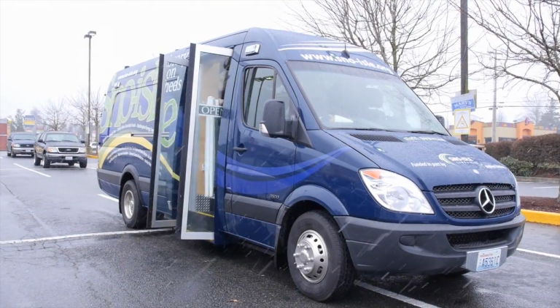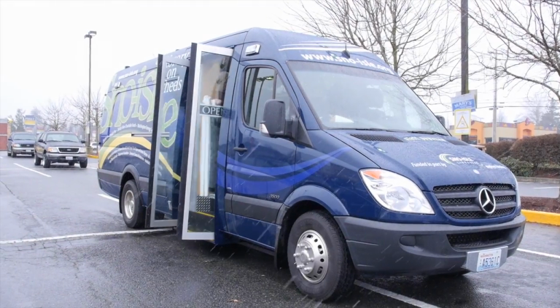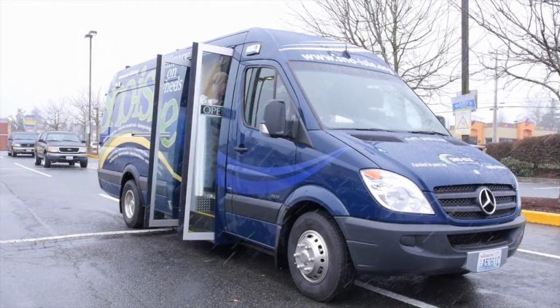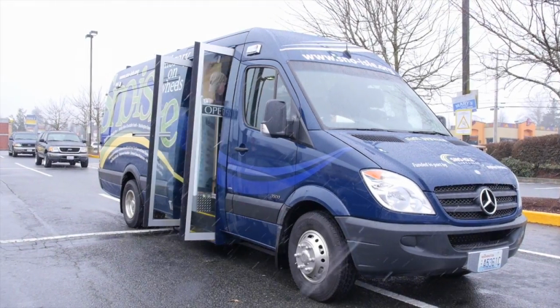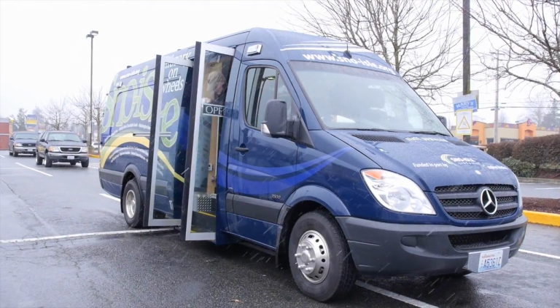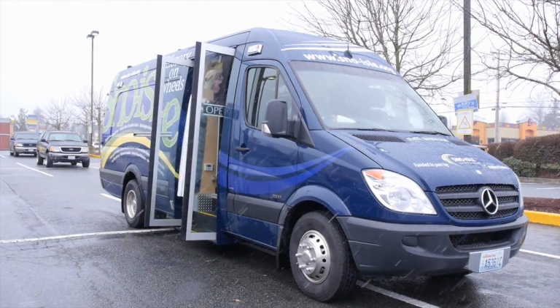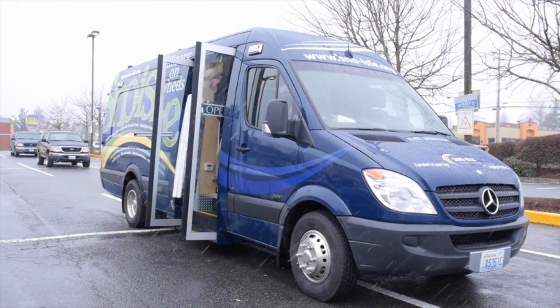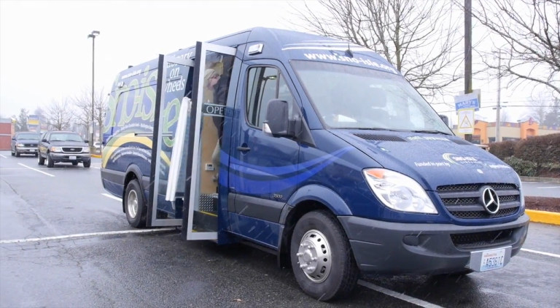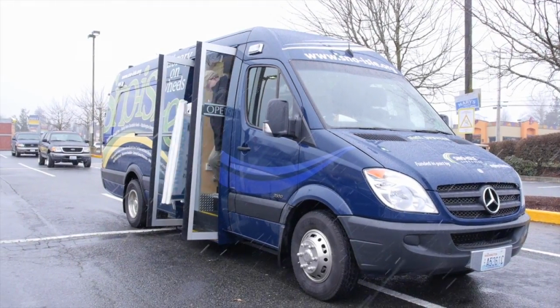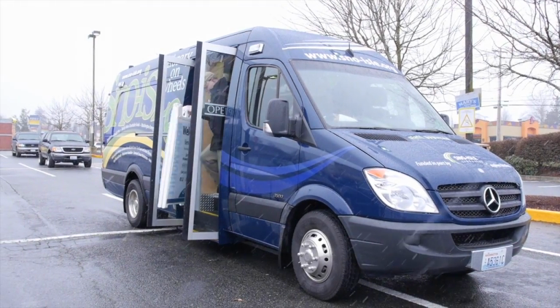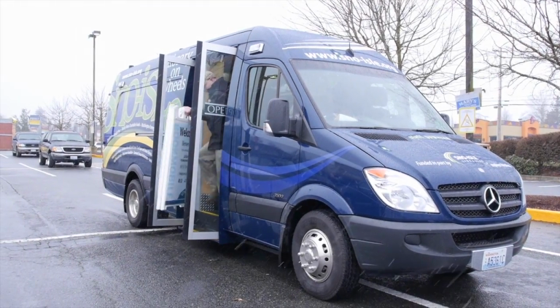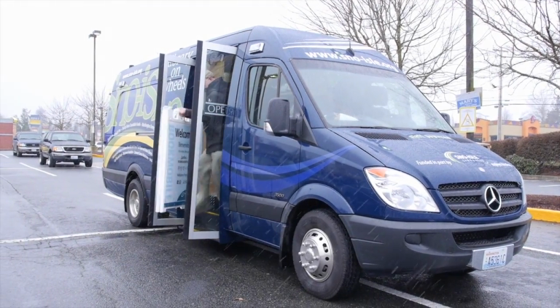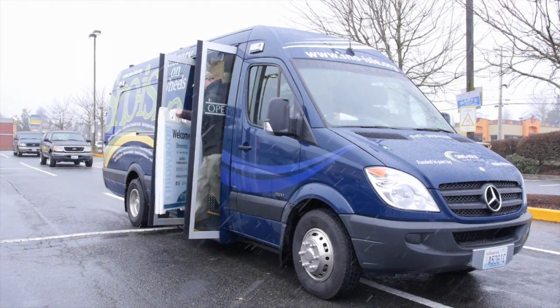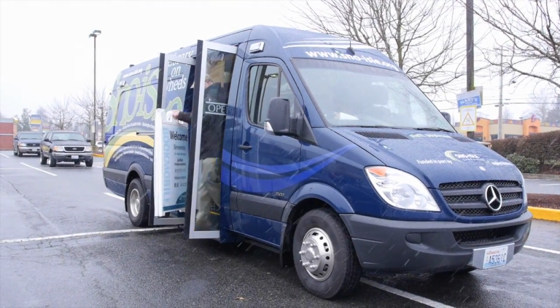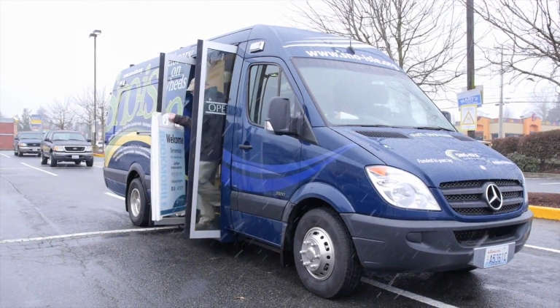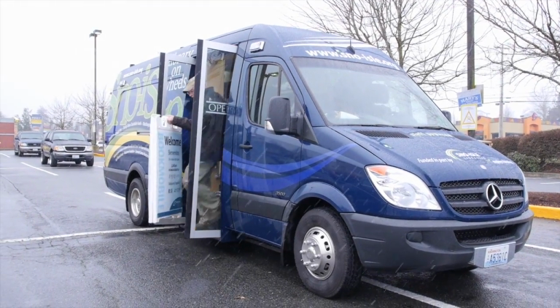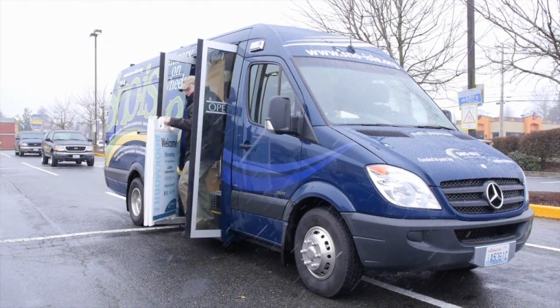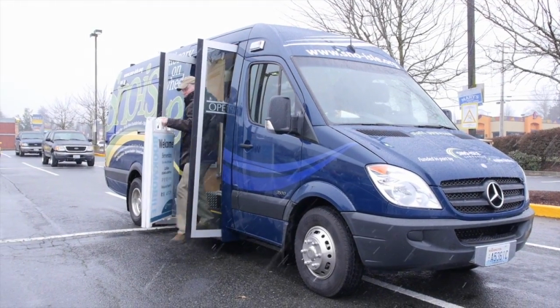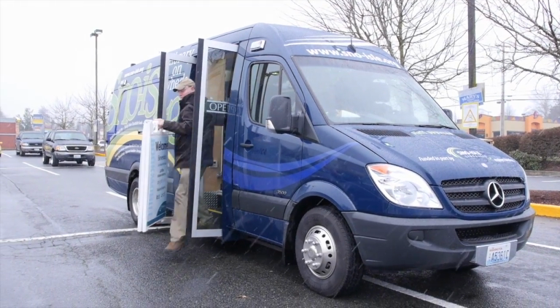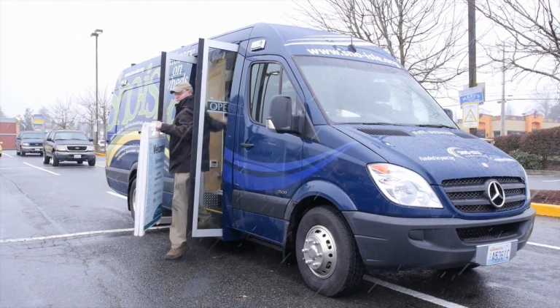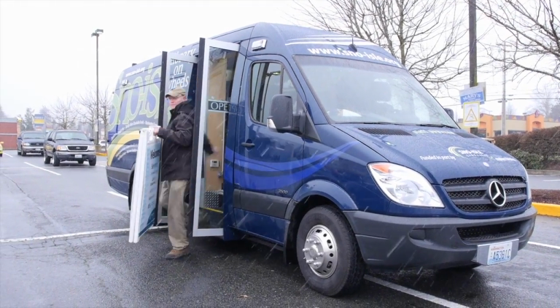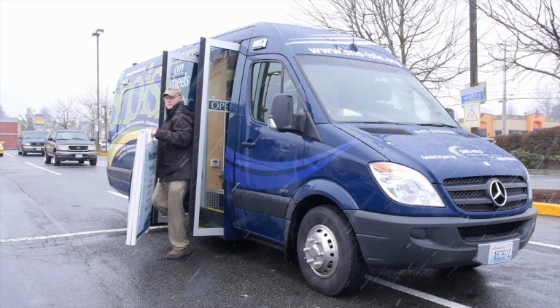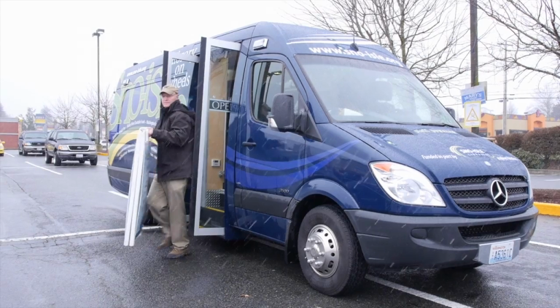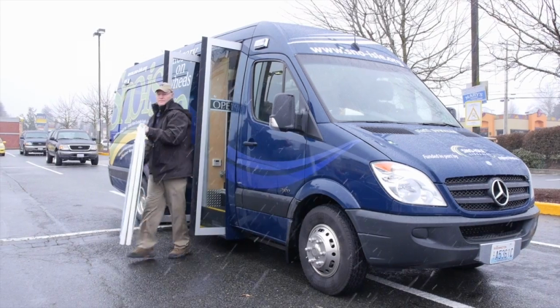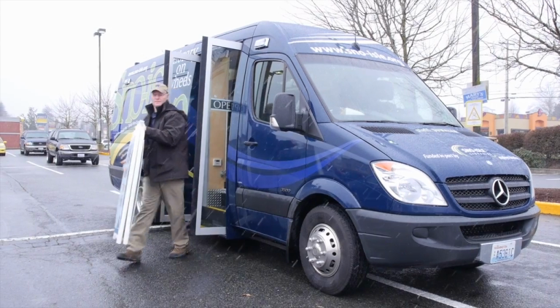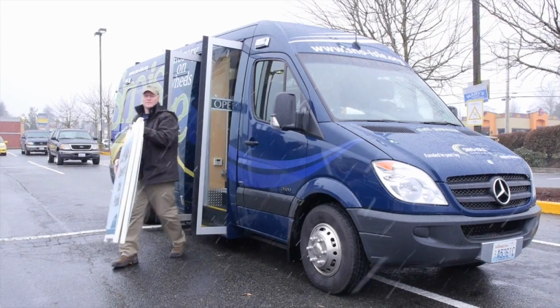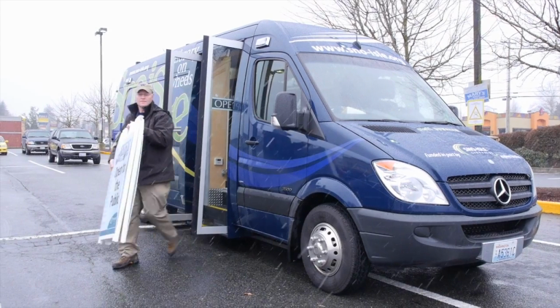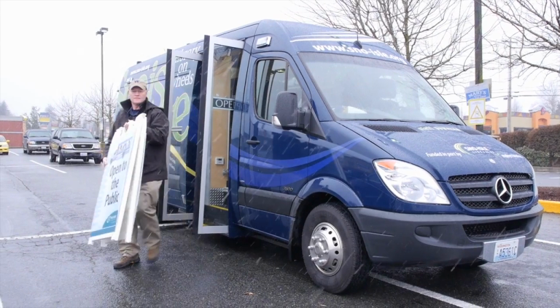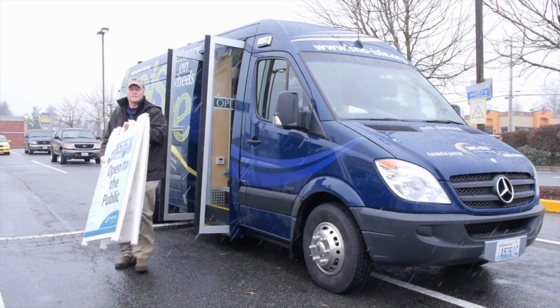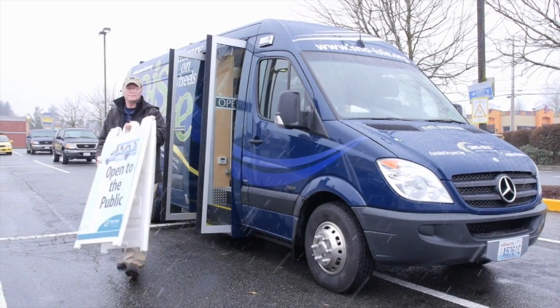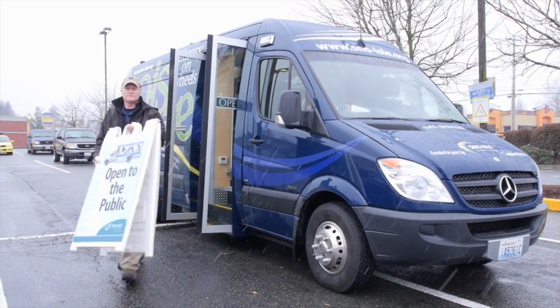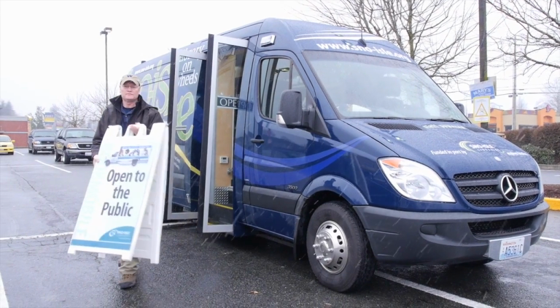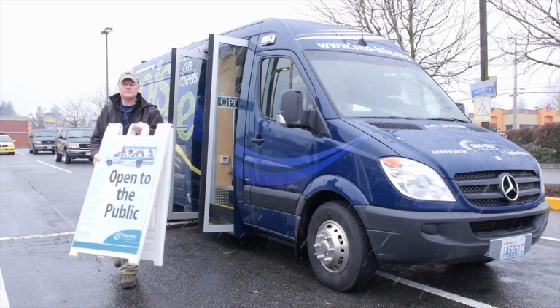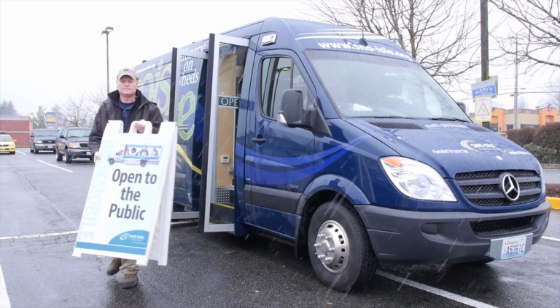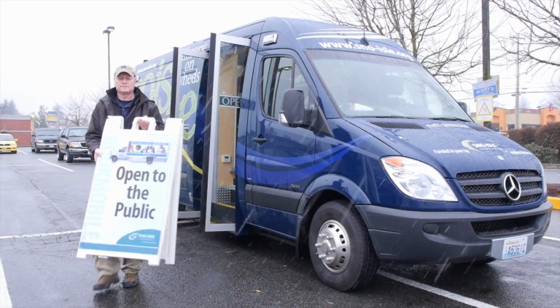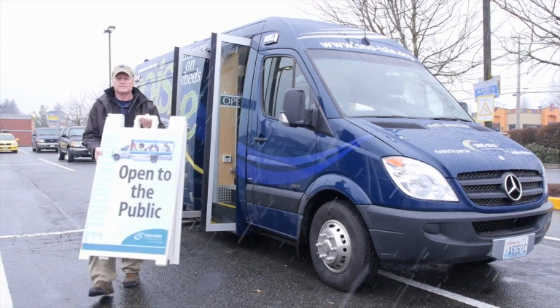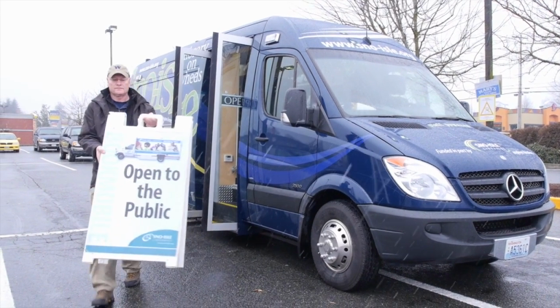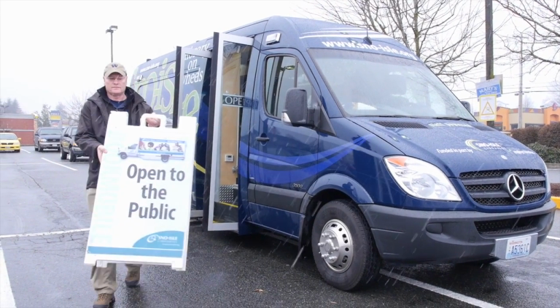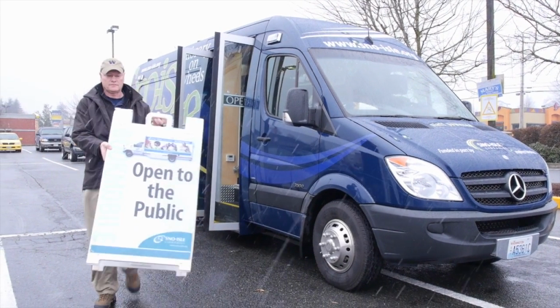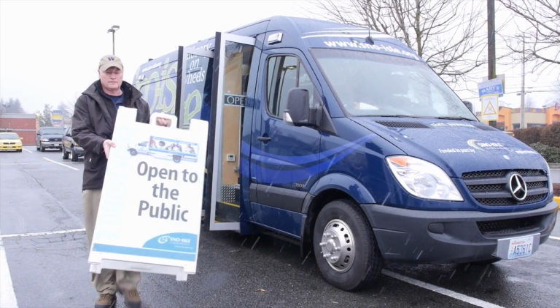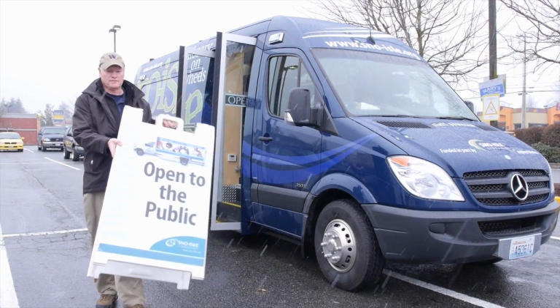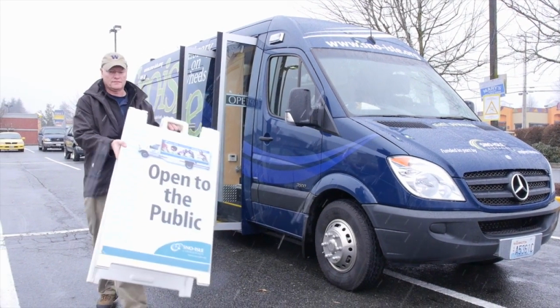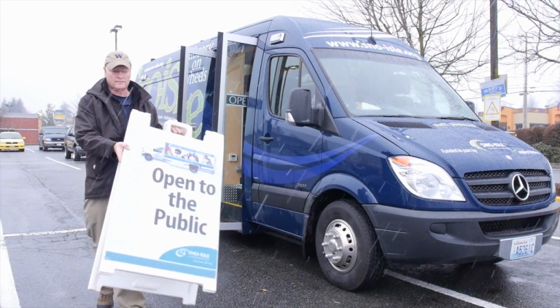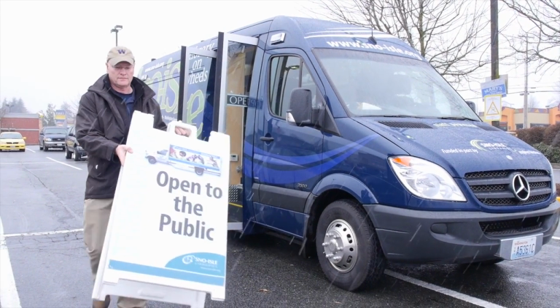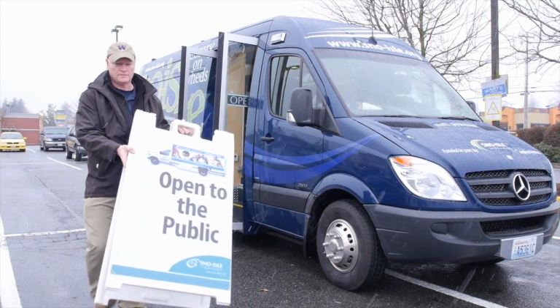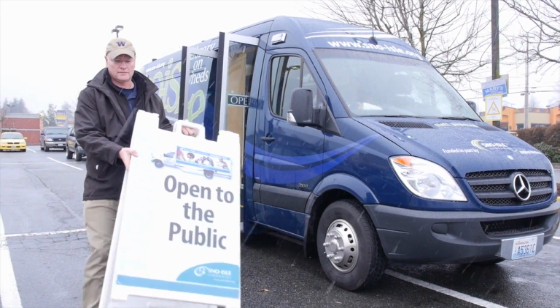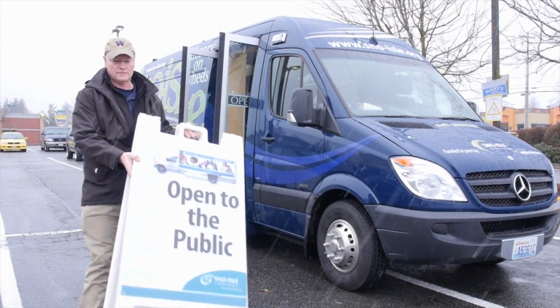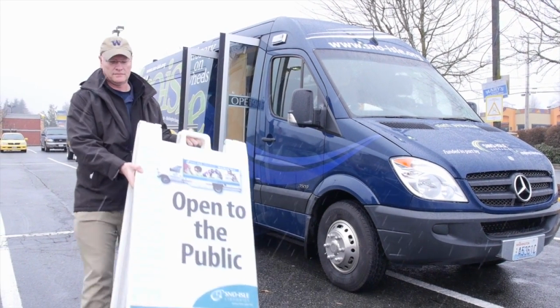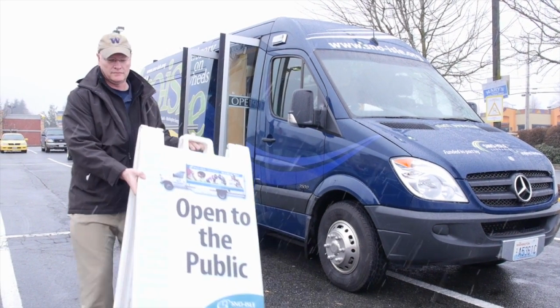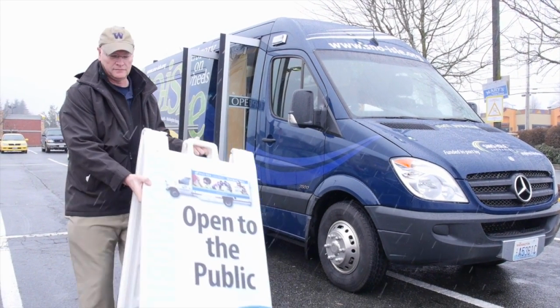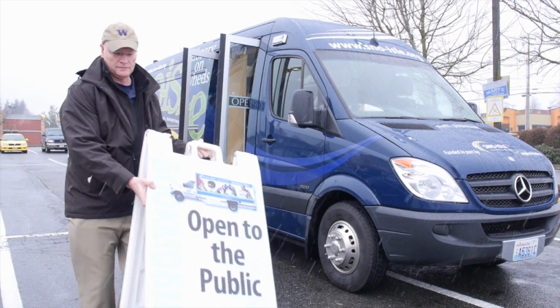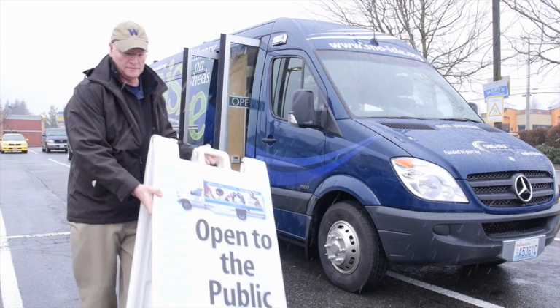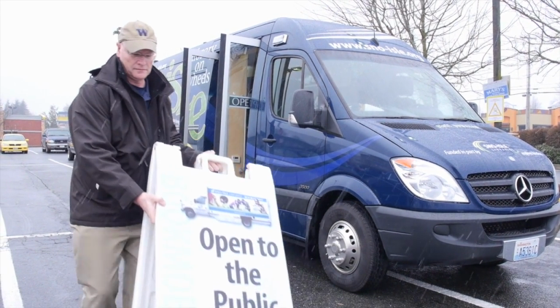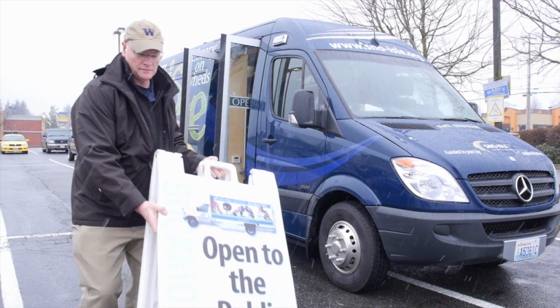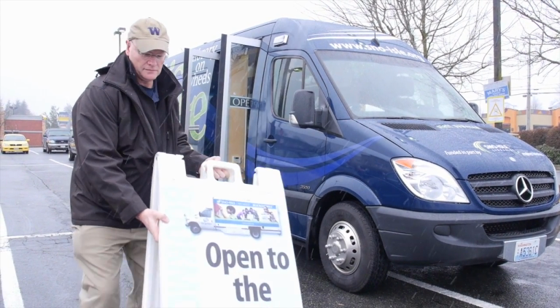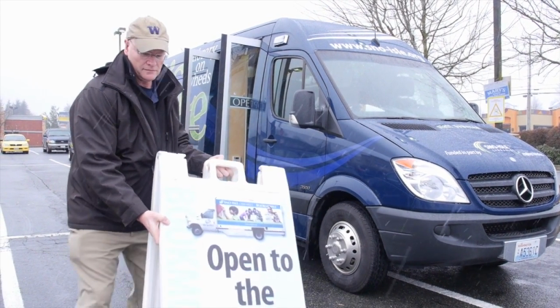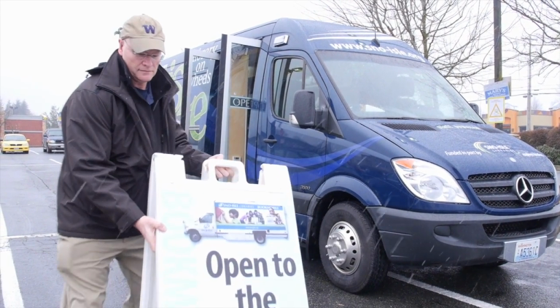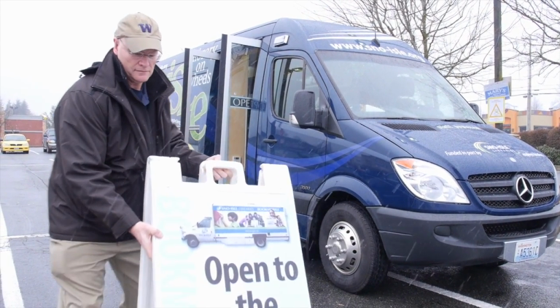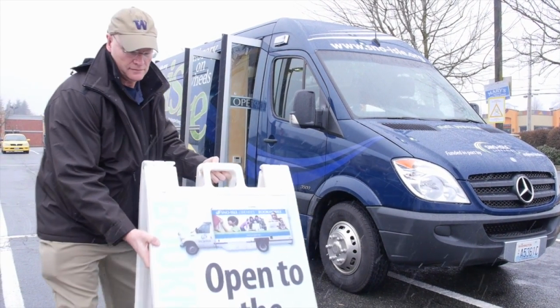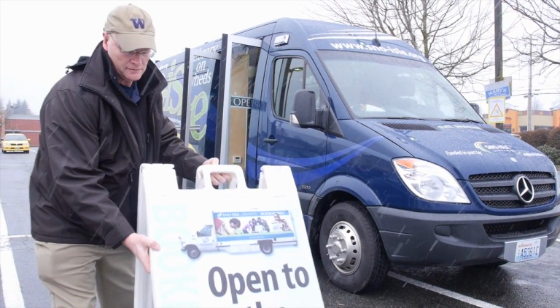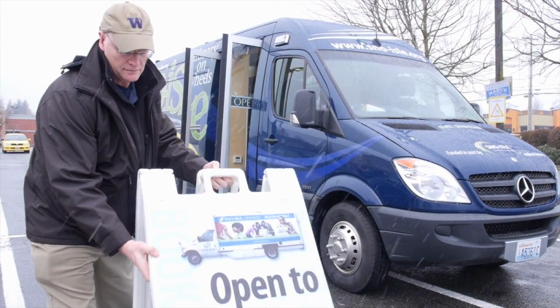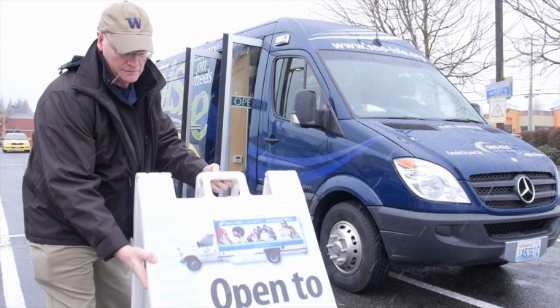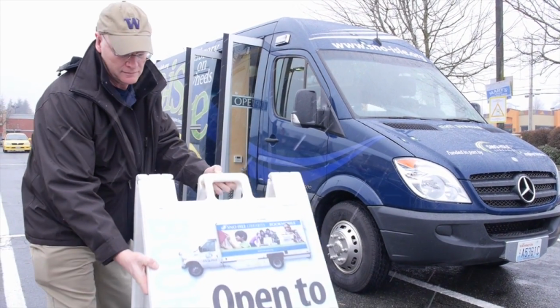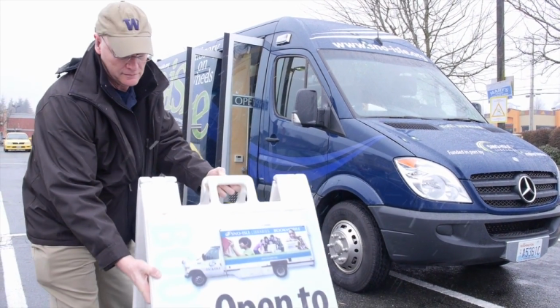The Bookmobile is the bridge that connects library services to people who find it challenging to get to a library building.